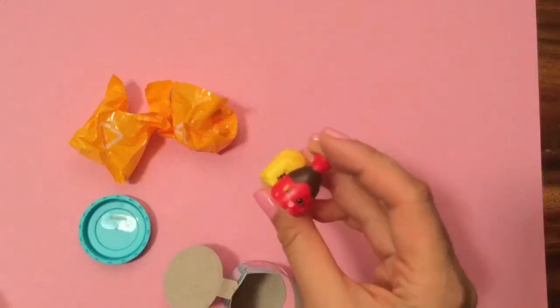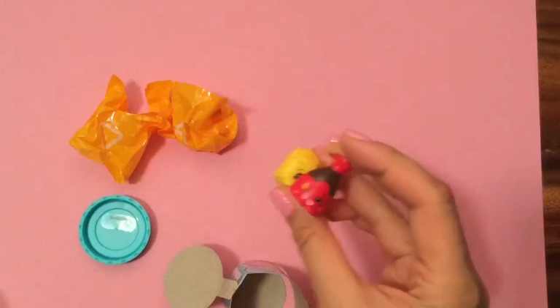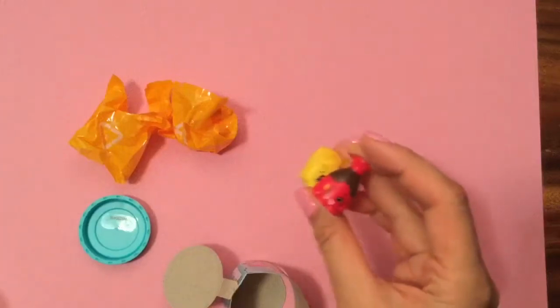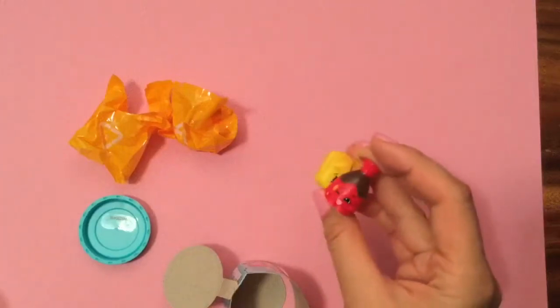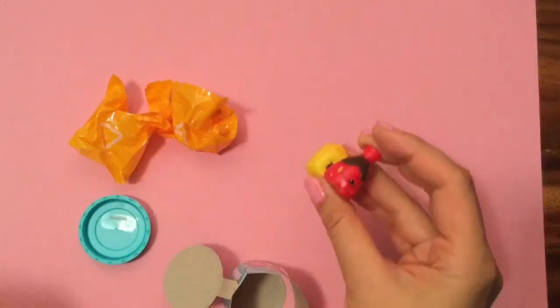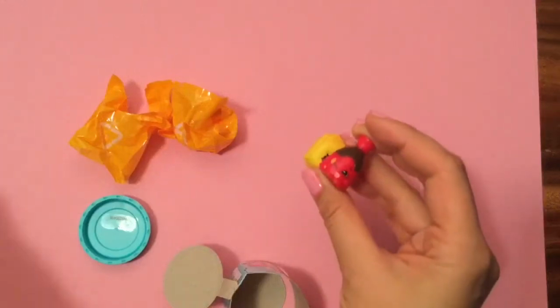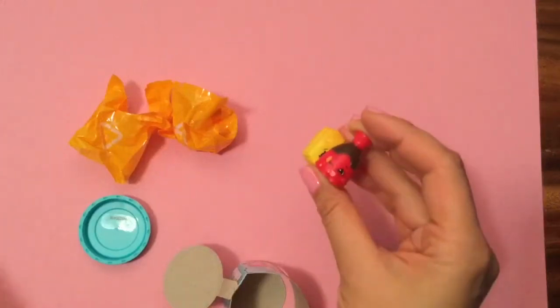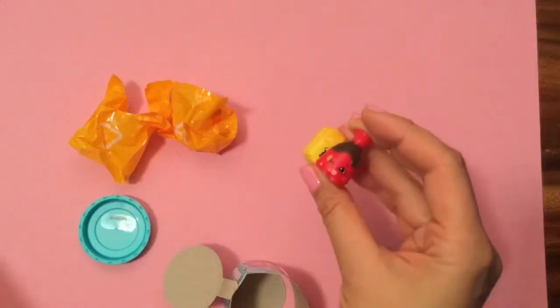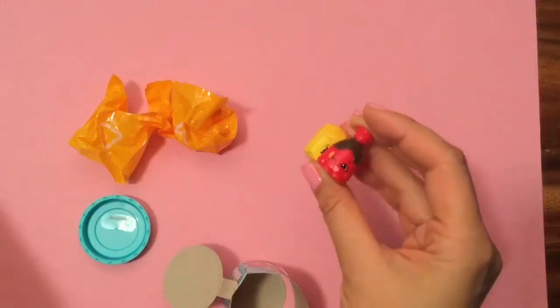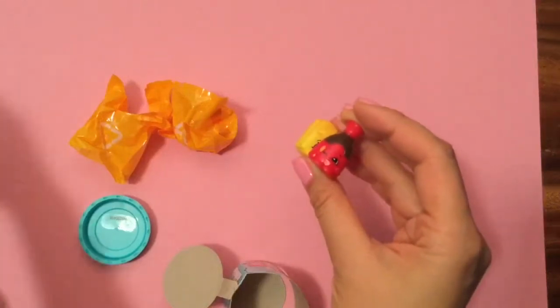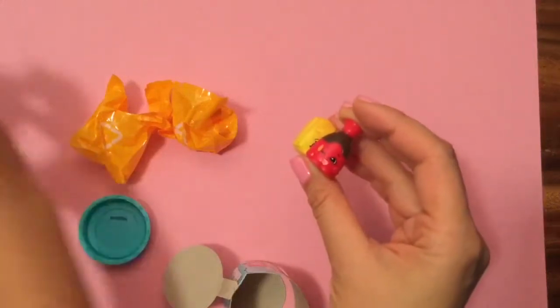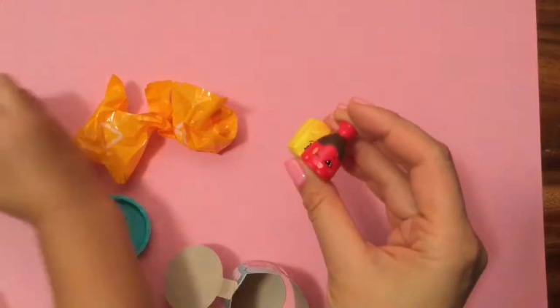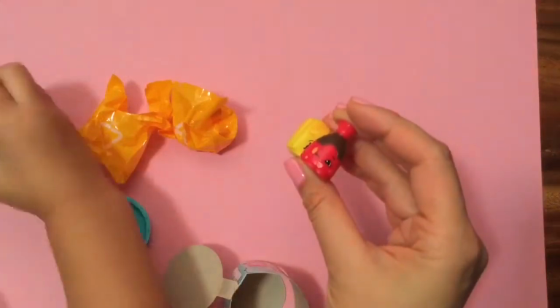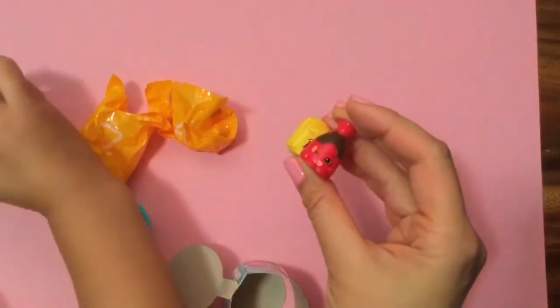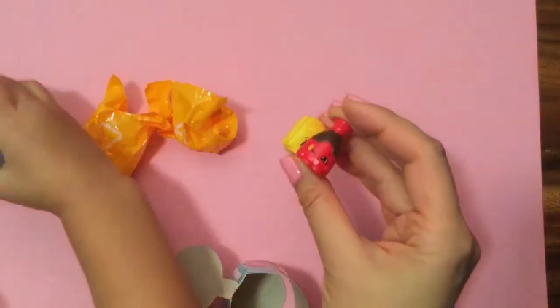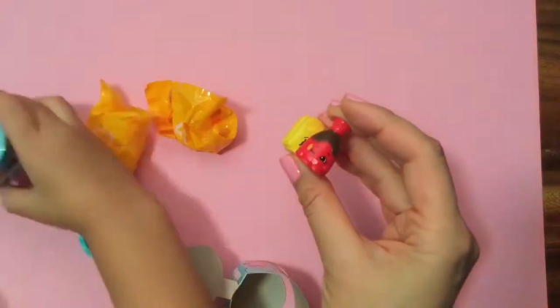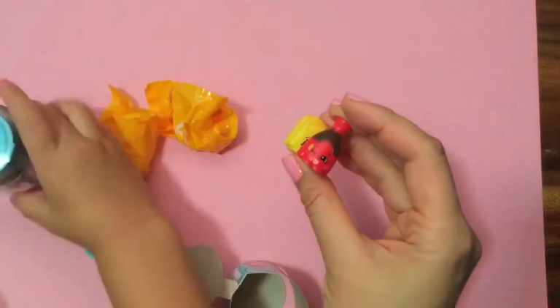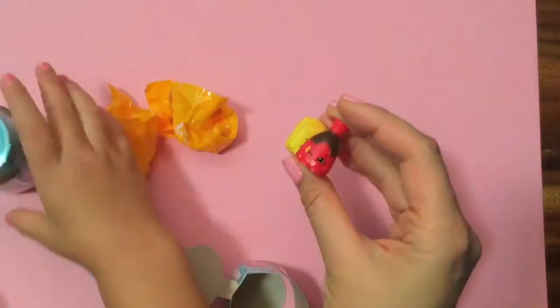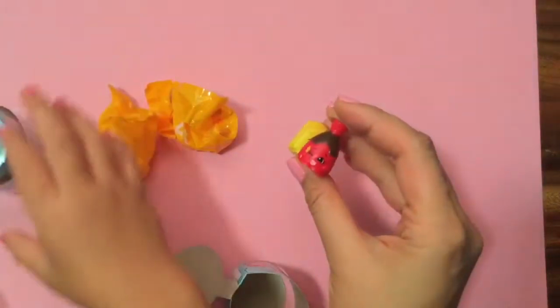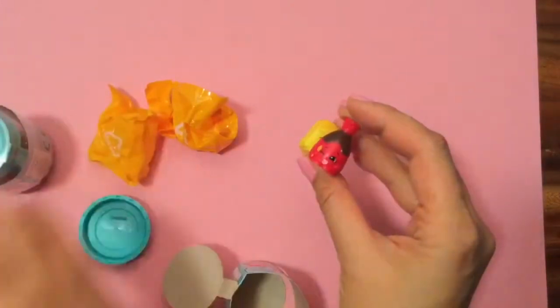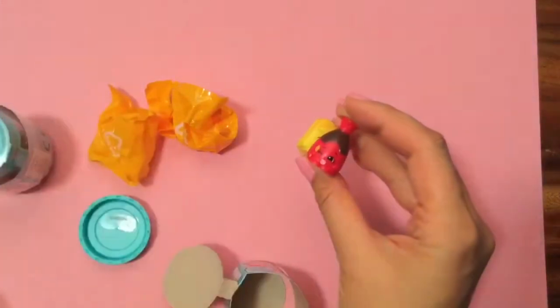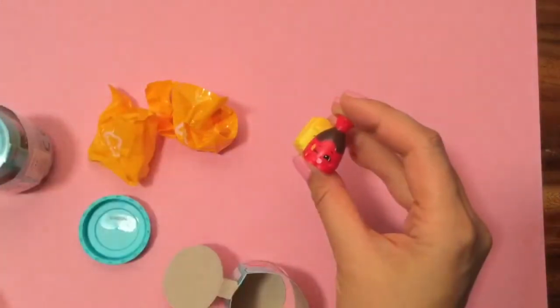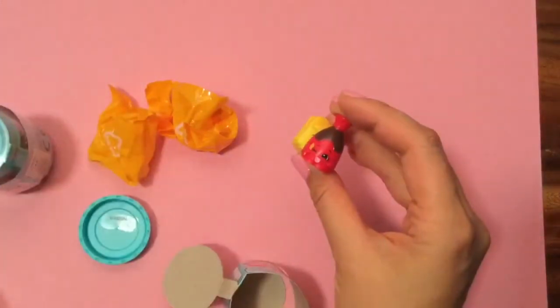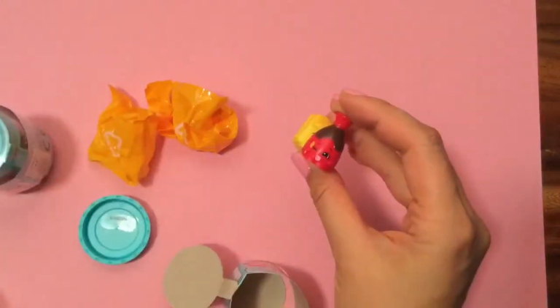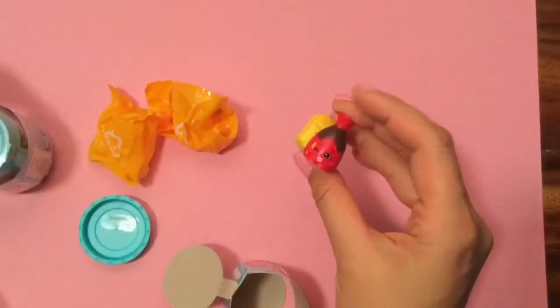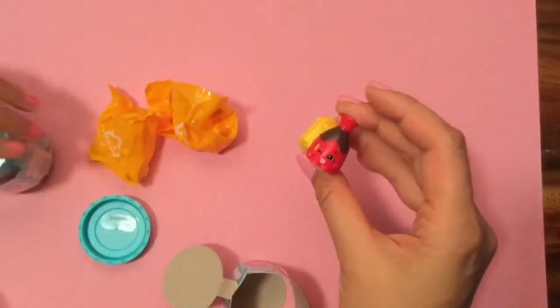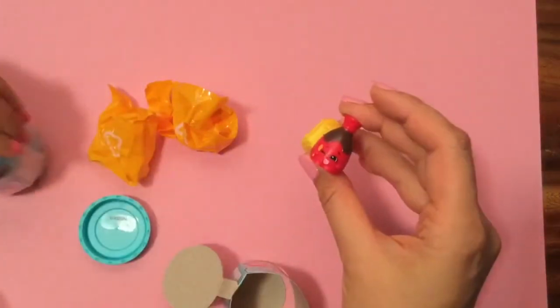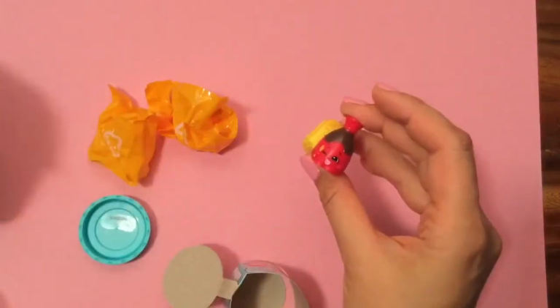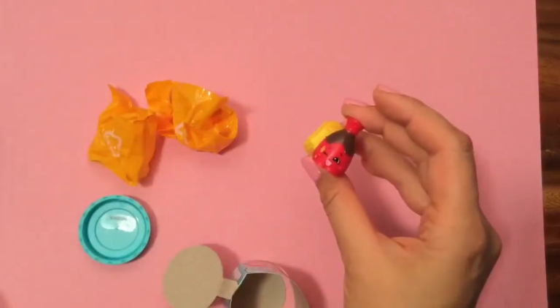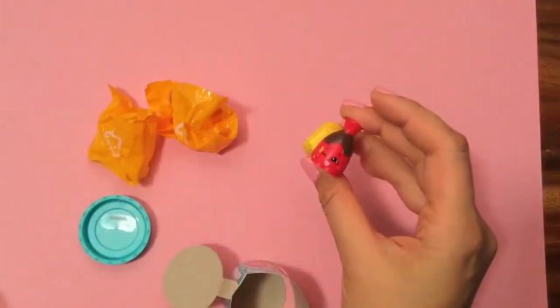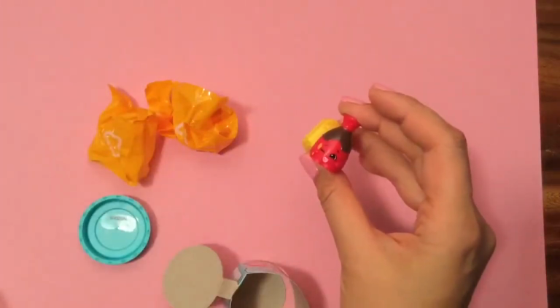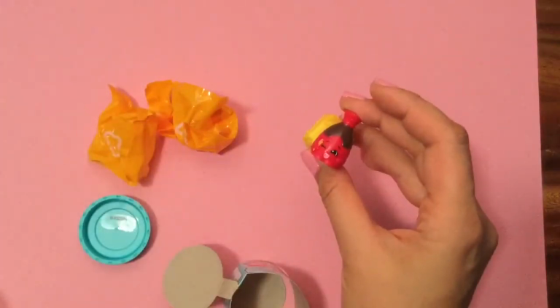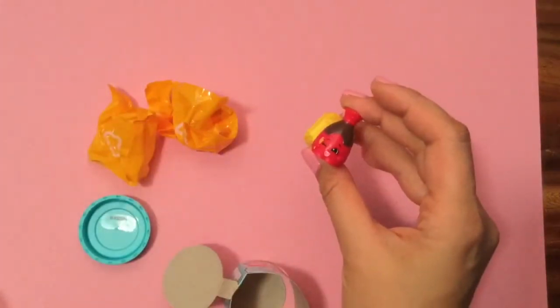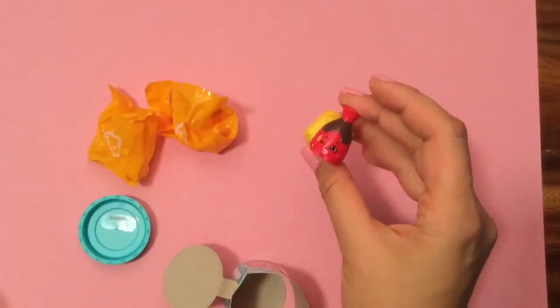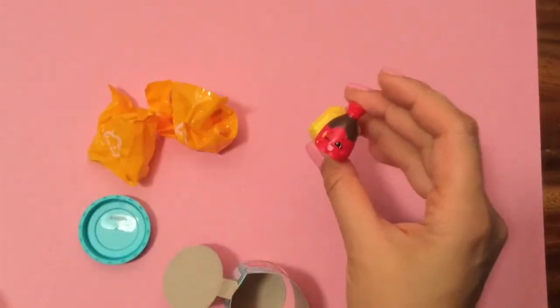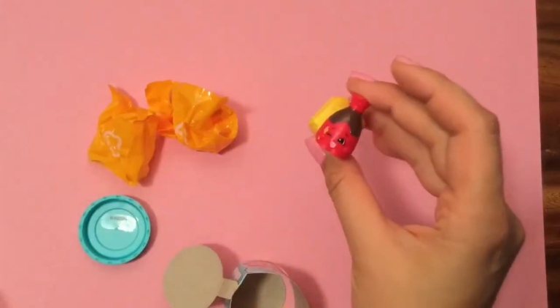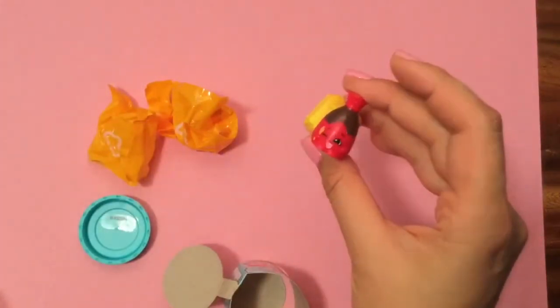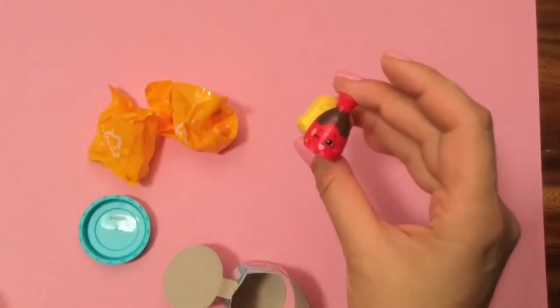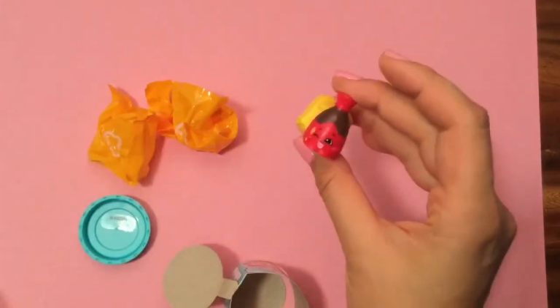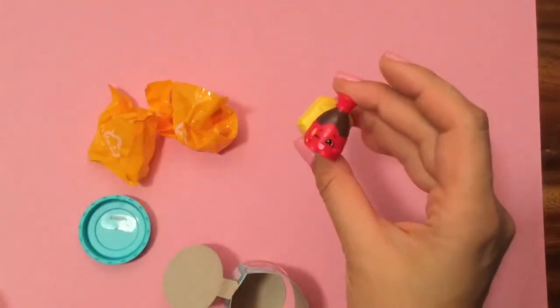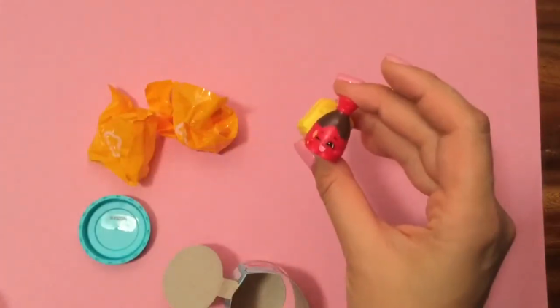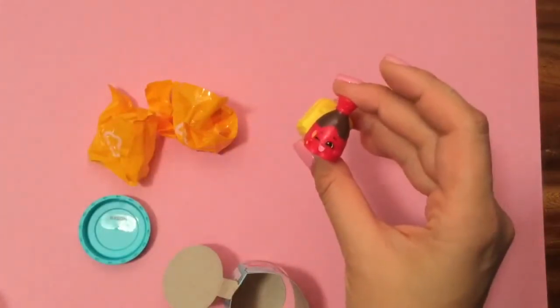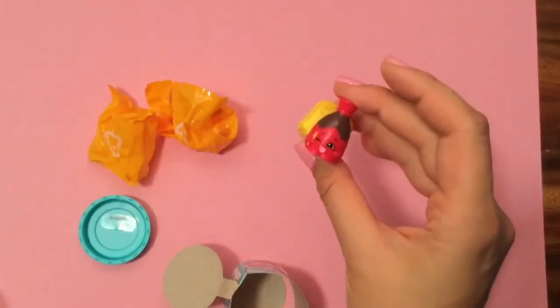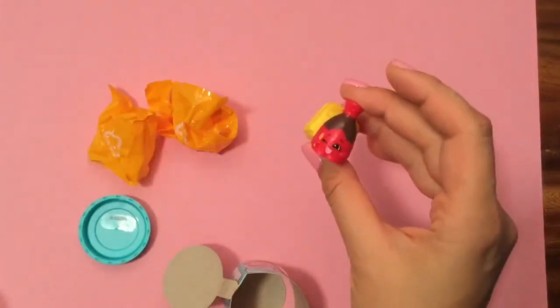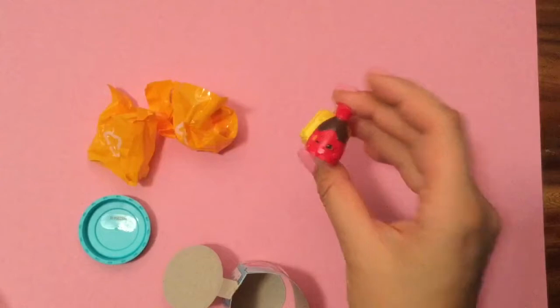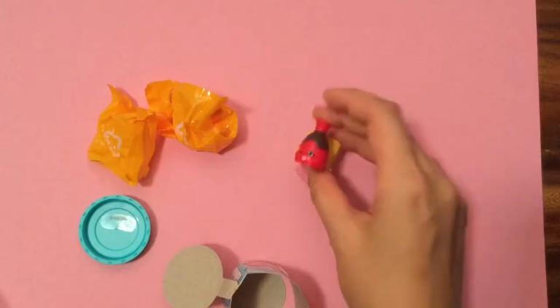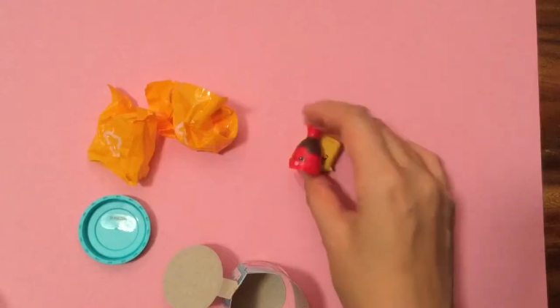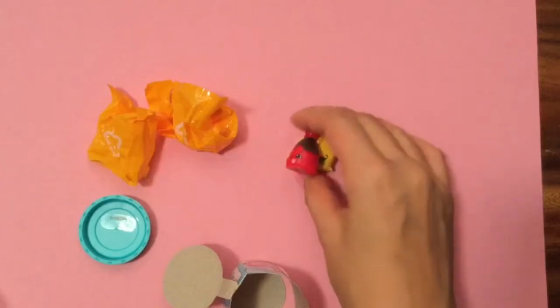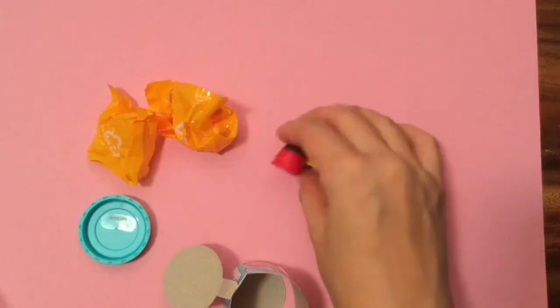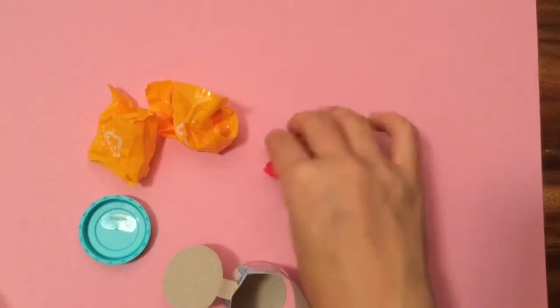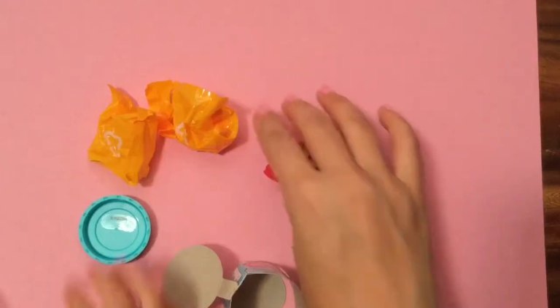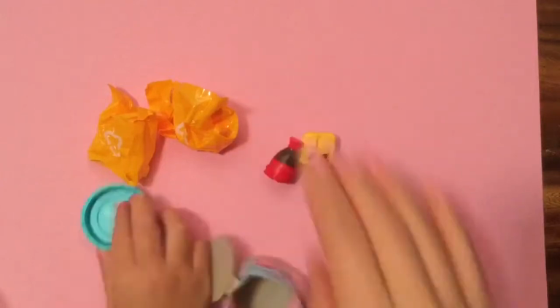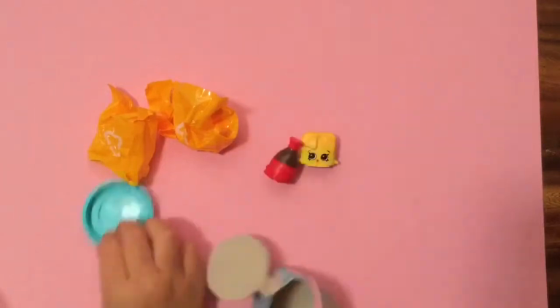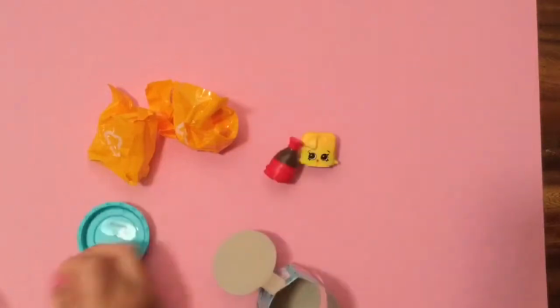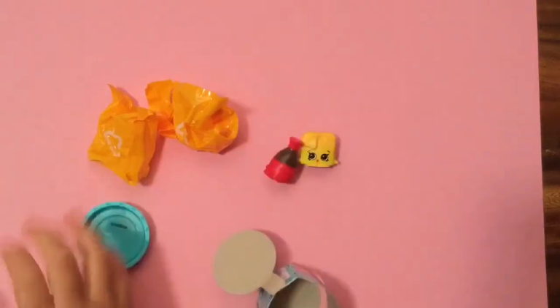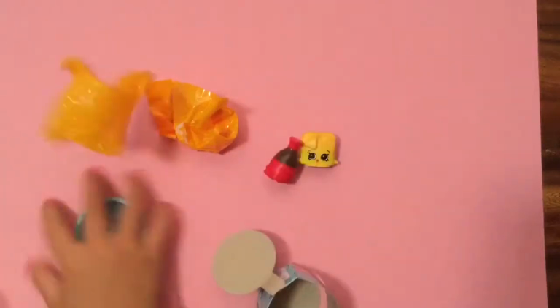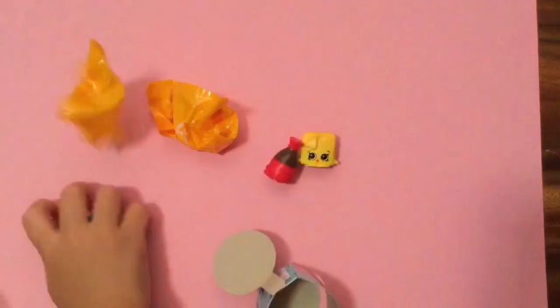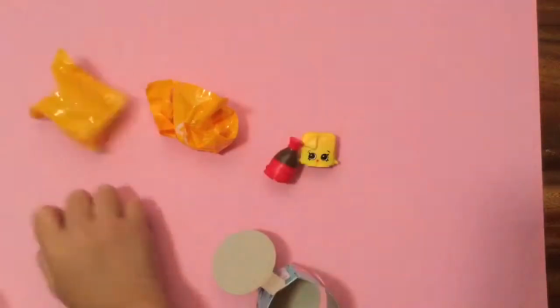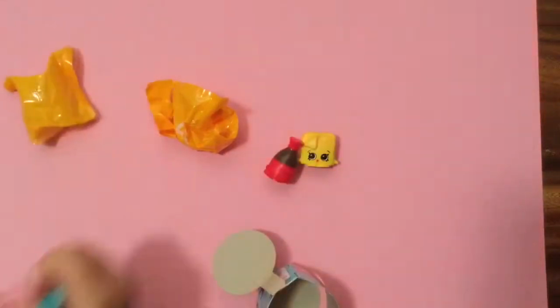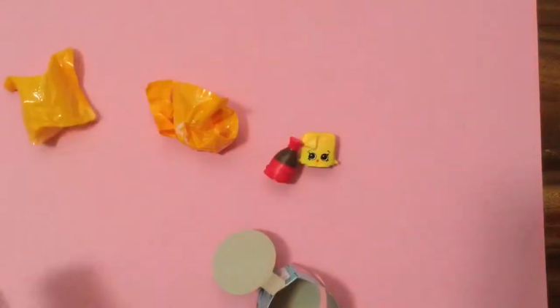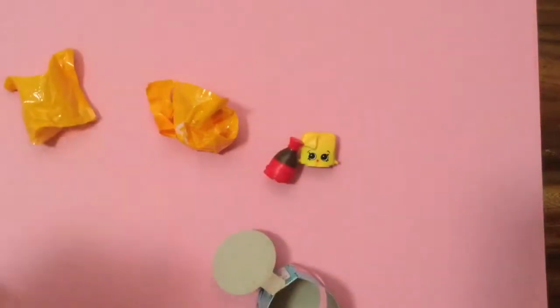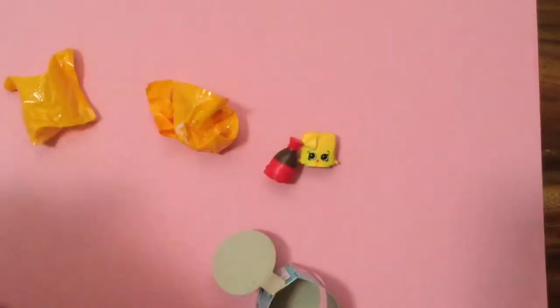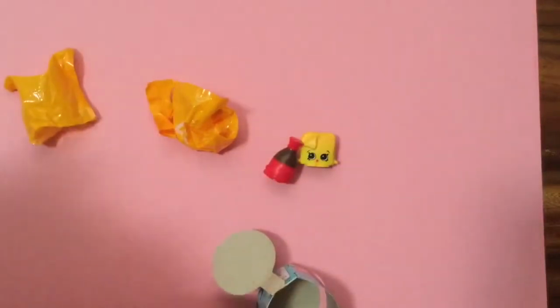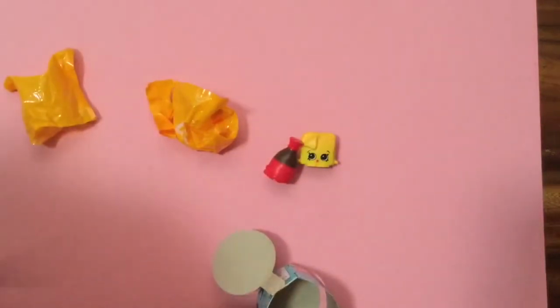These are both common Shopkins. Okay, next one. Let's open the next one.